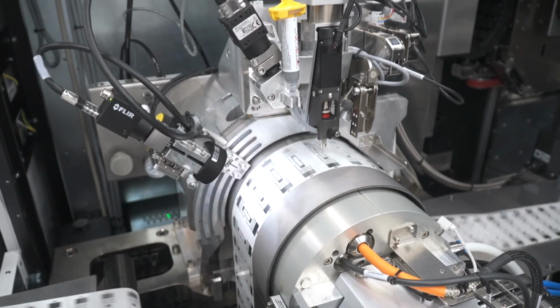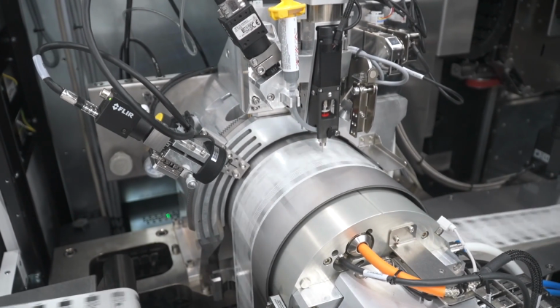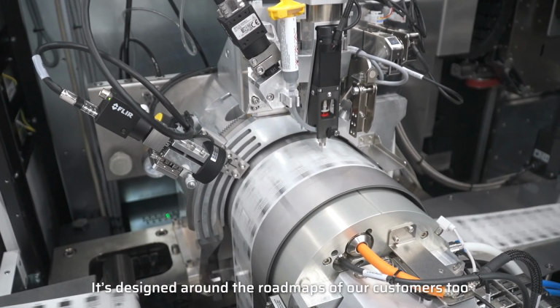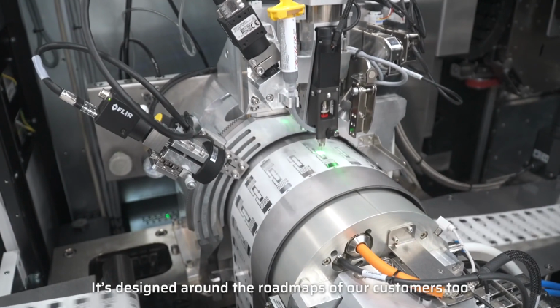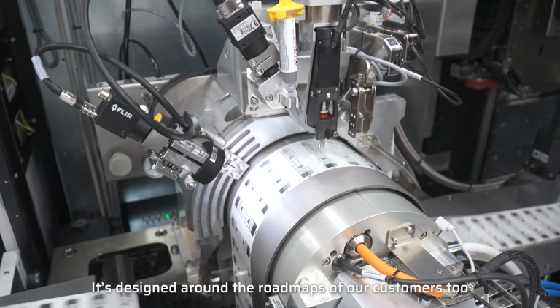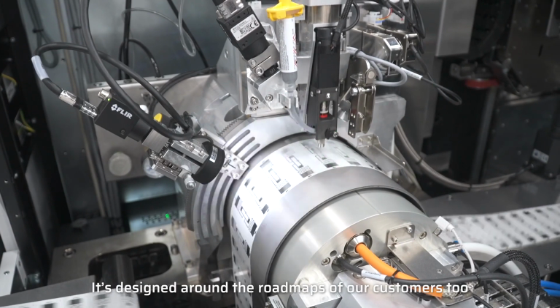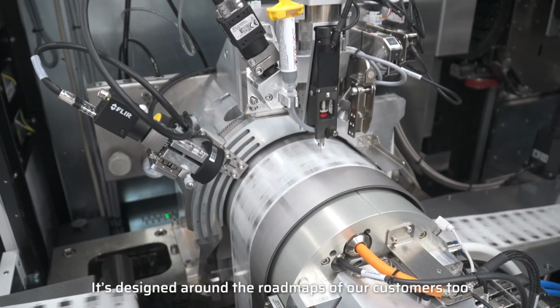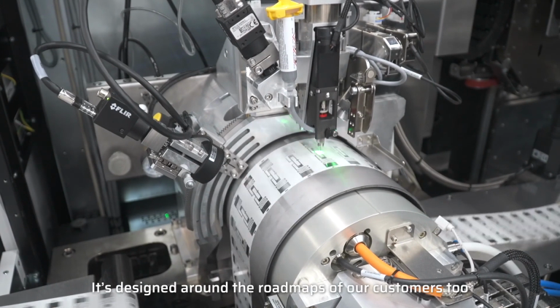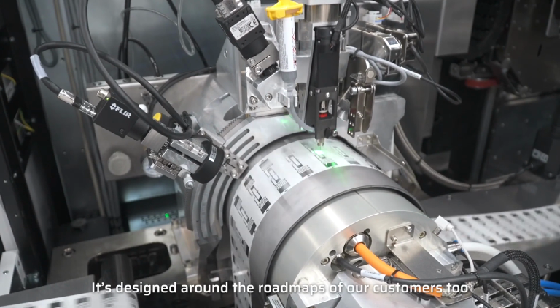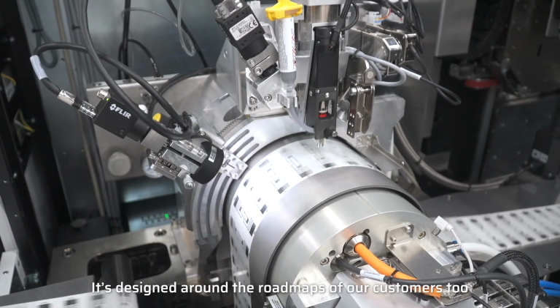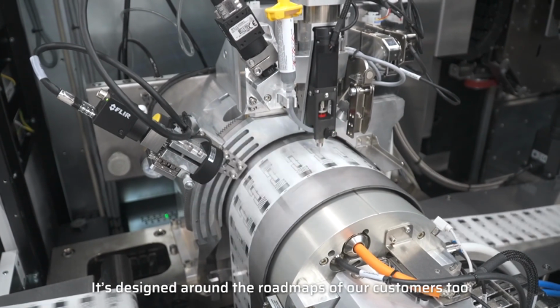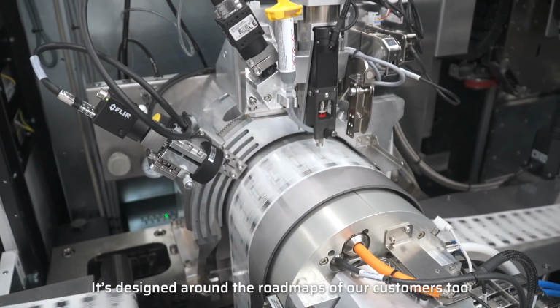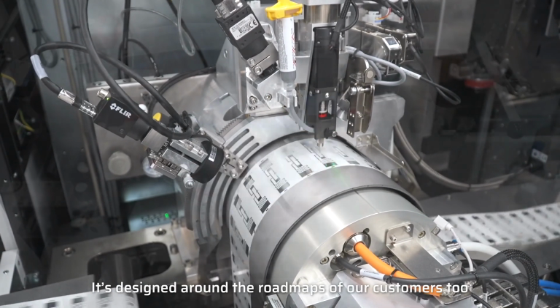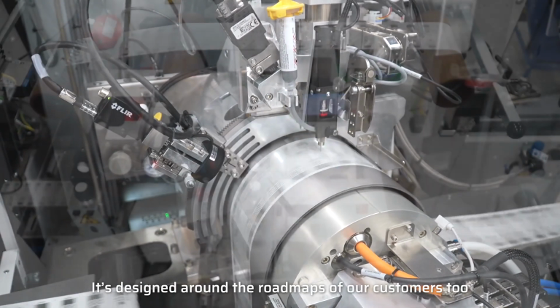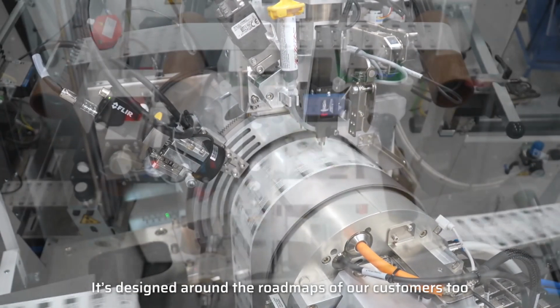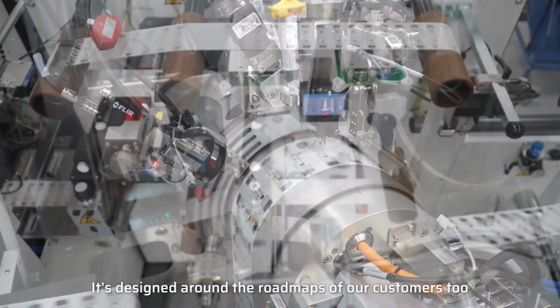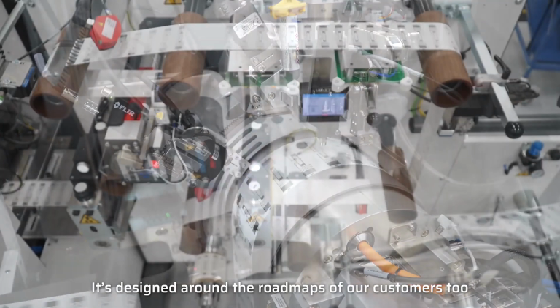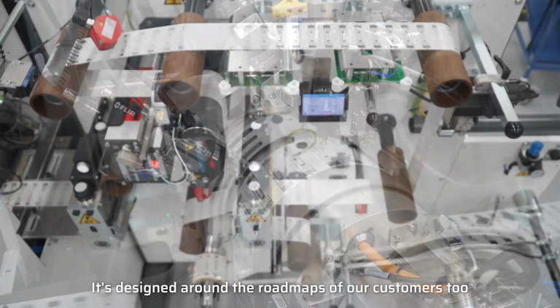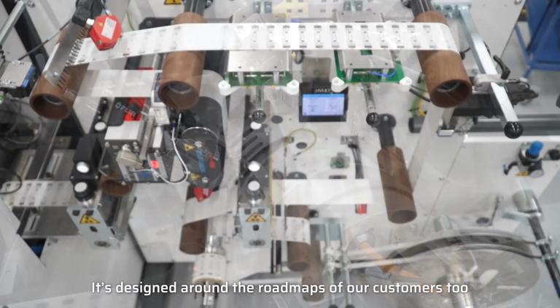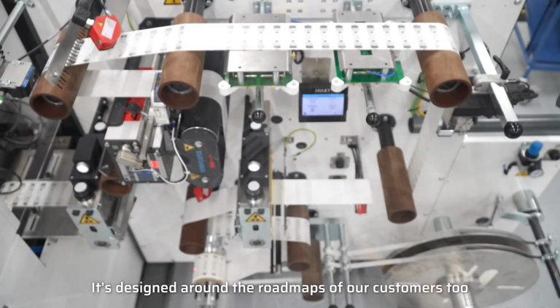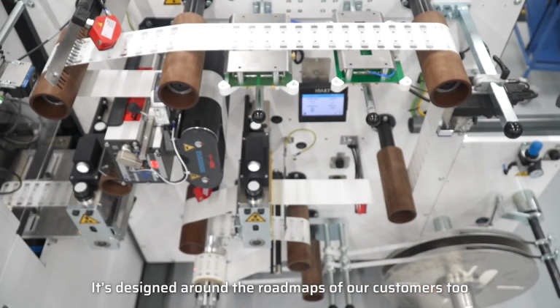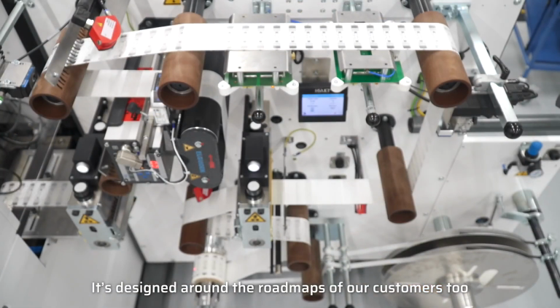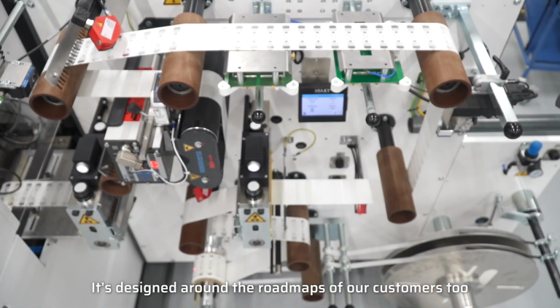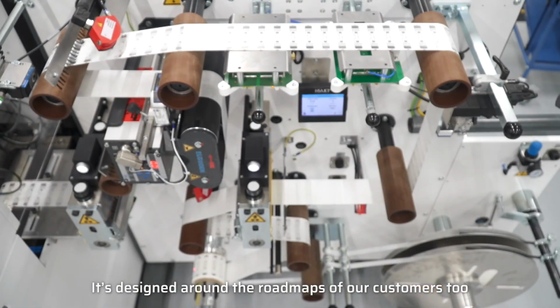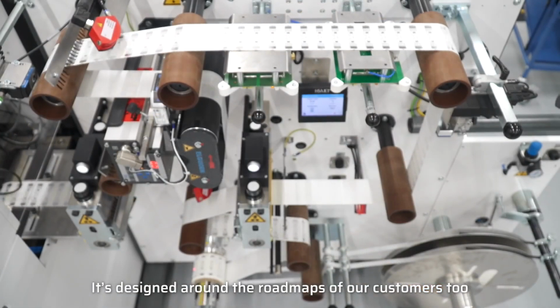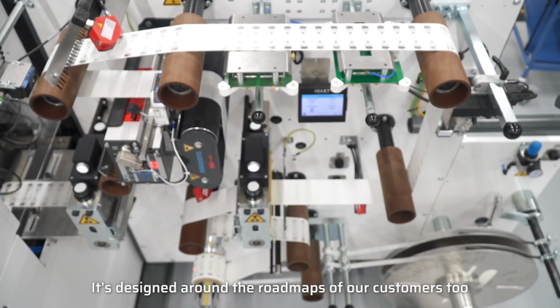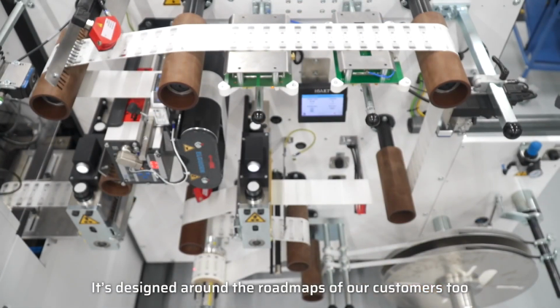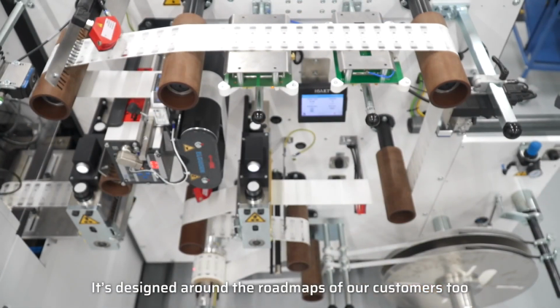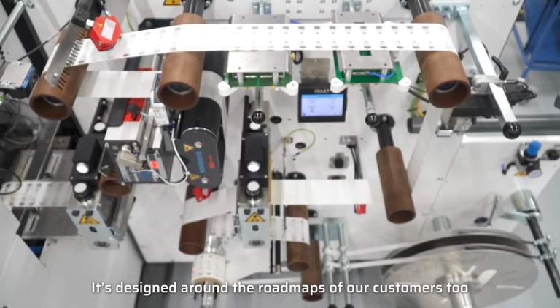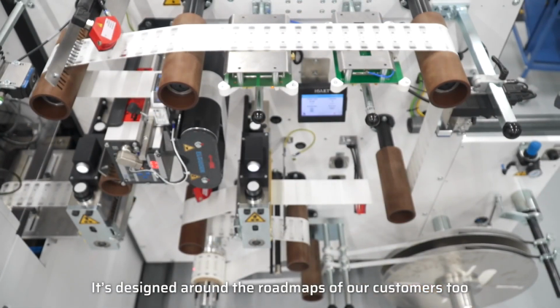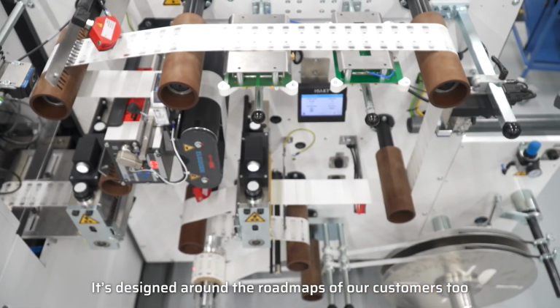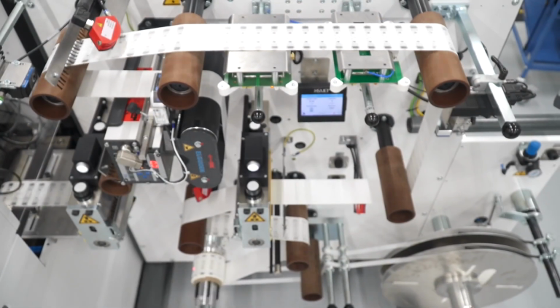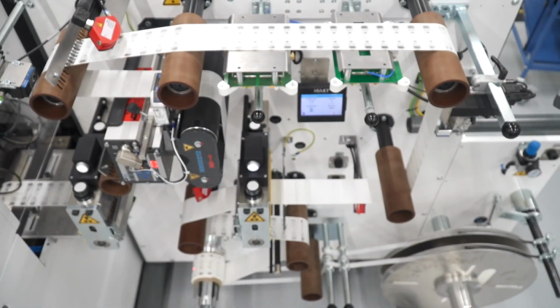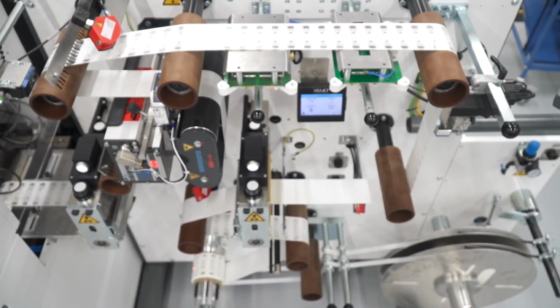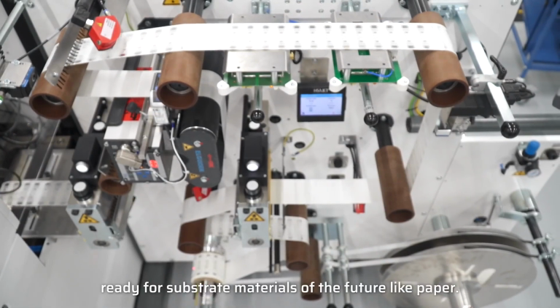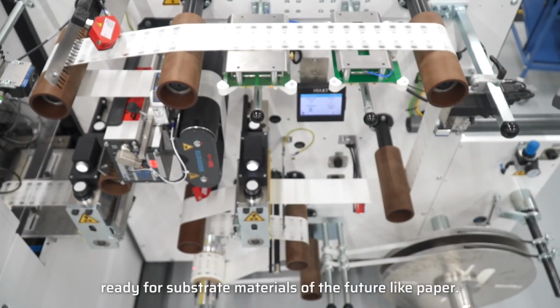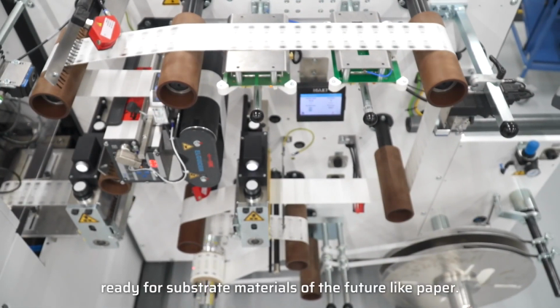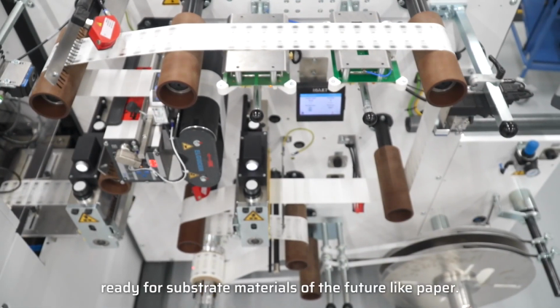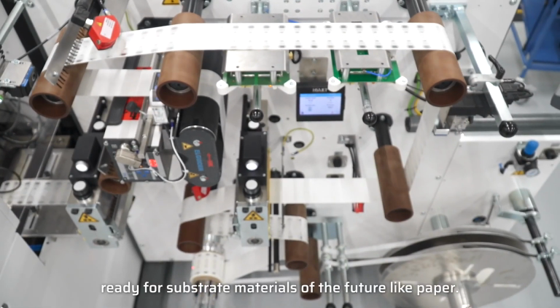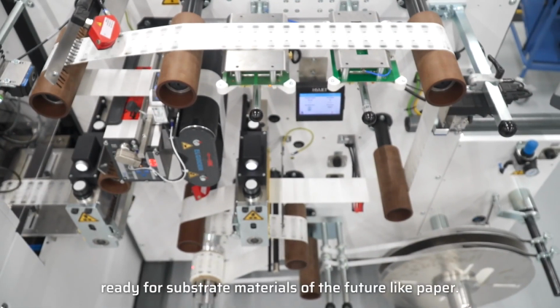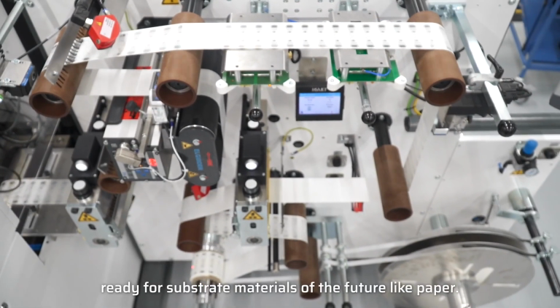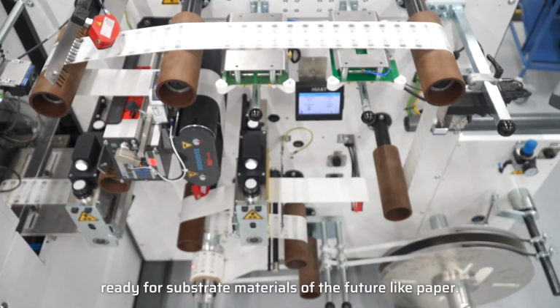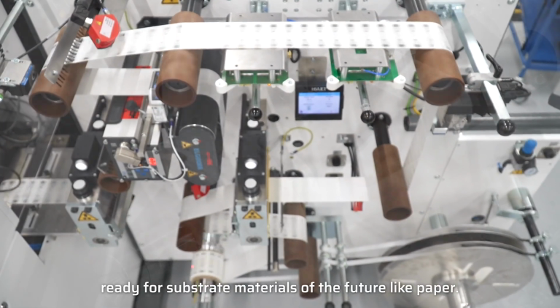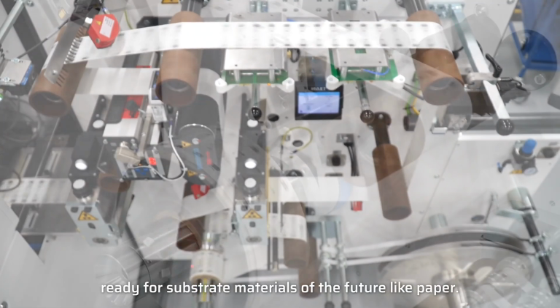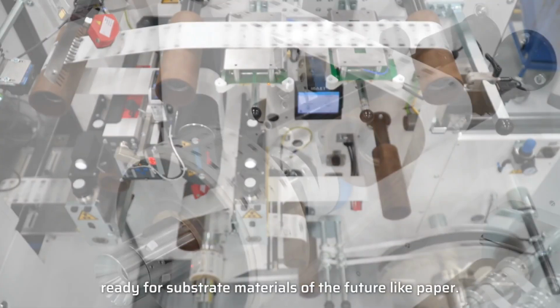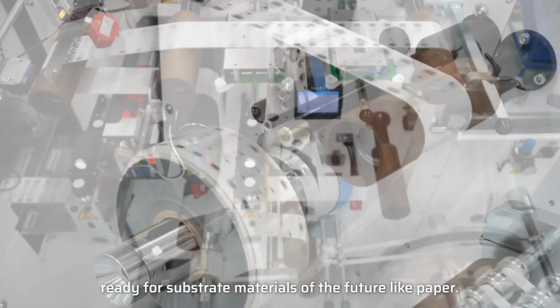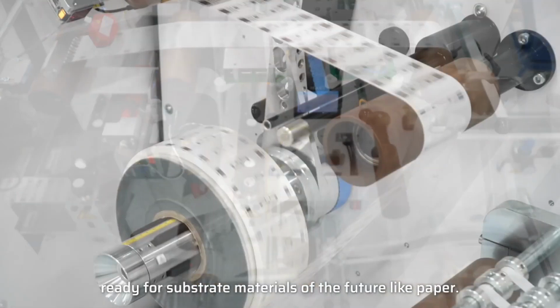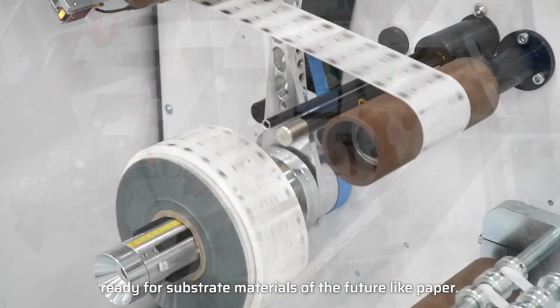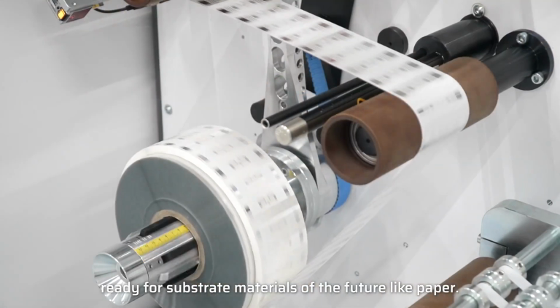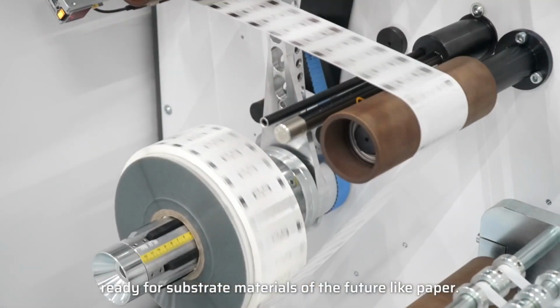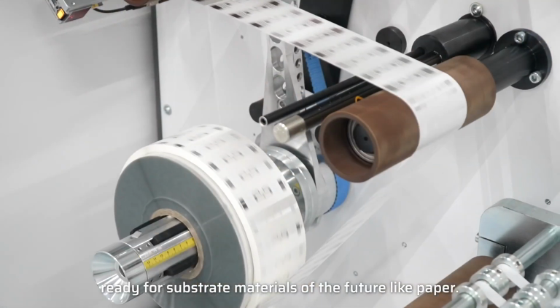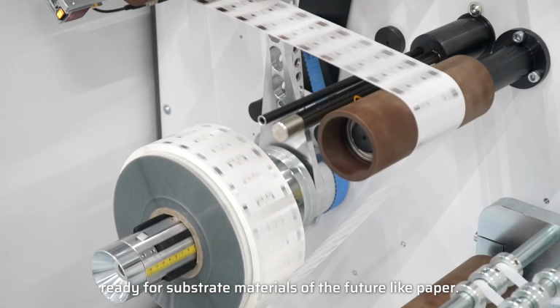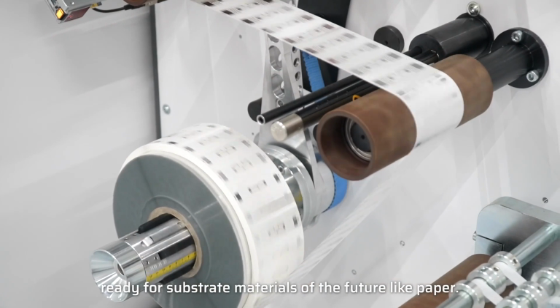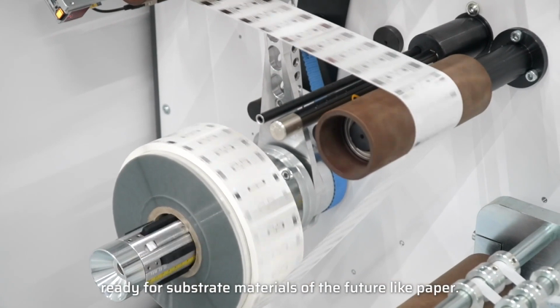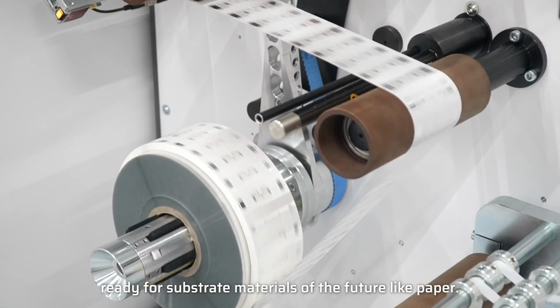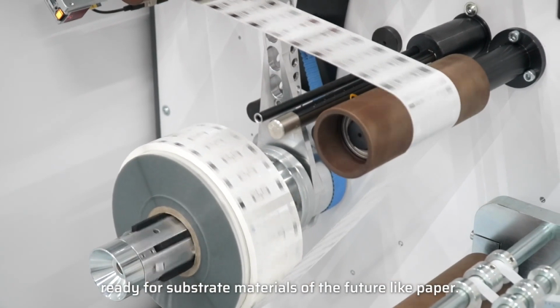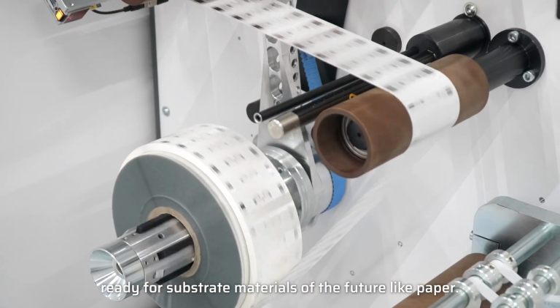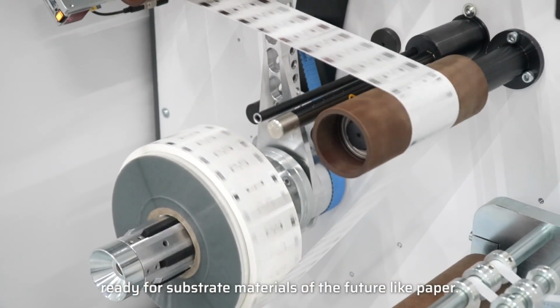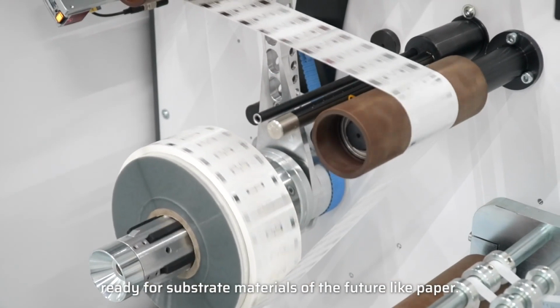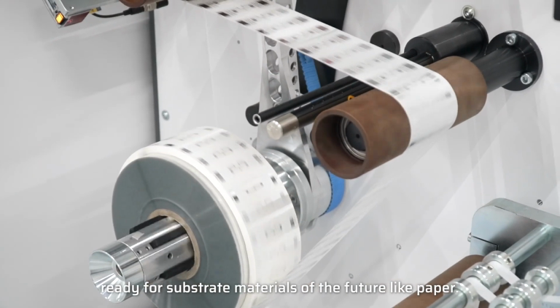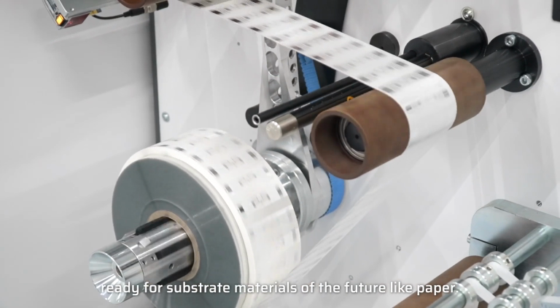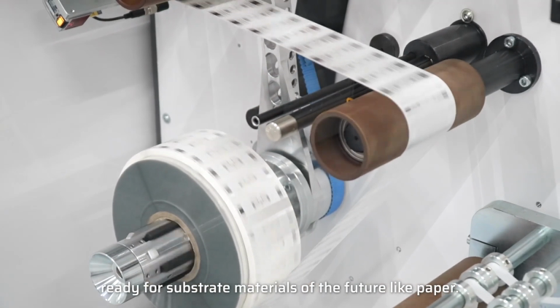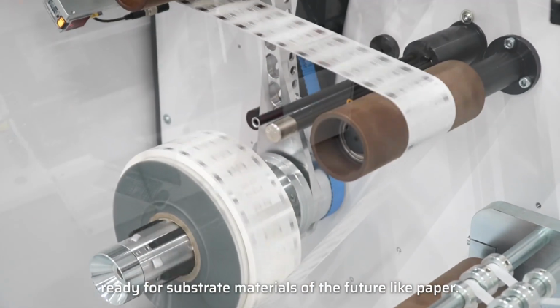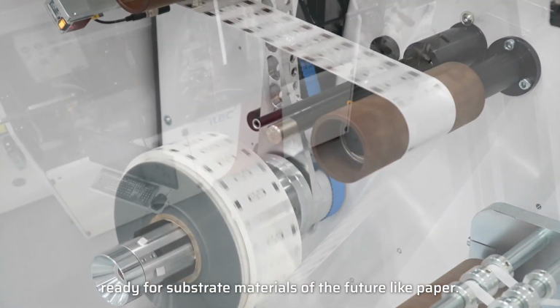It's designed around the roadmaps of our customers too, ready for substrate materials of the future like paper.